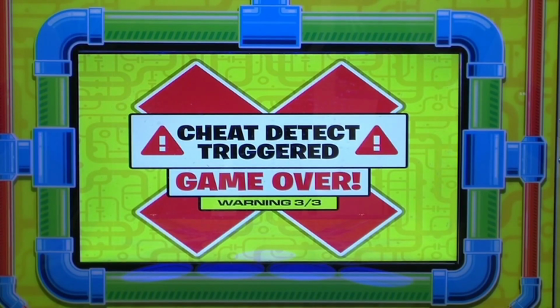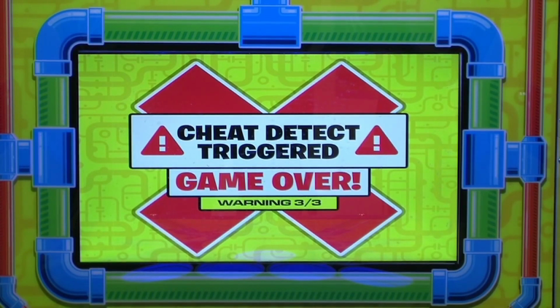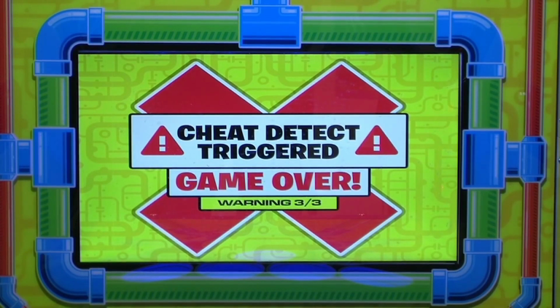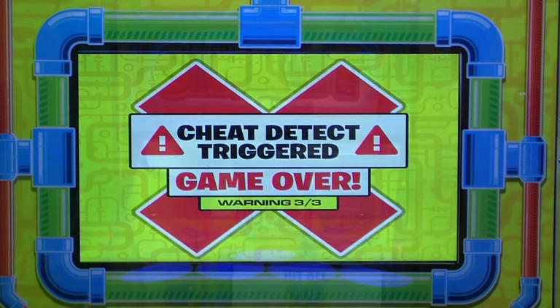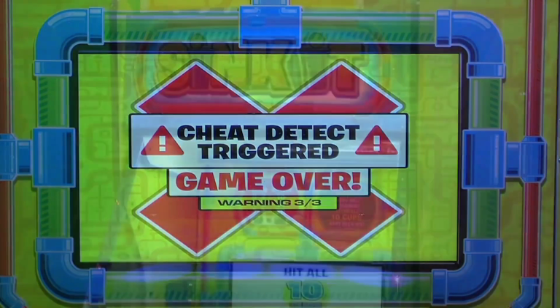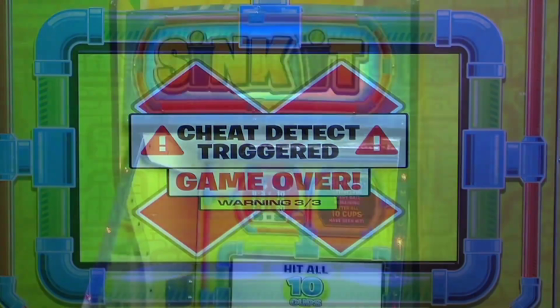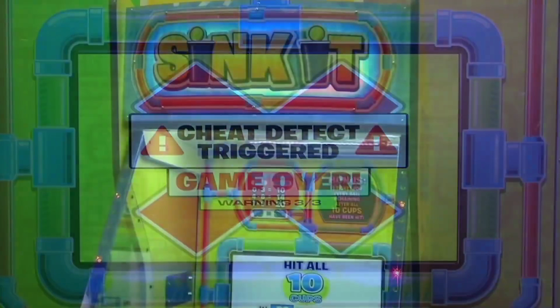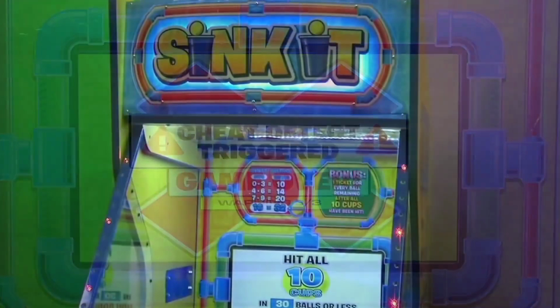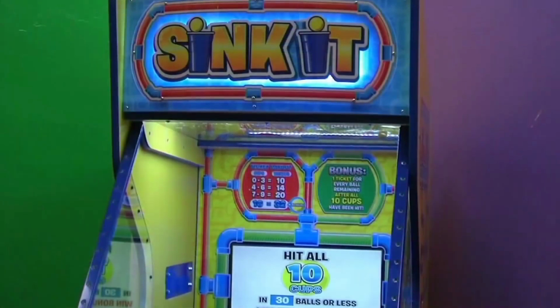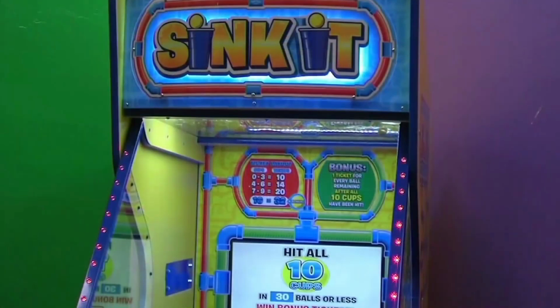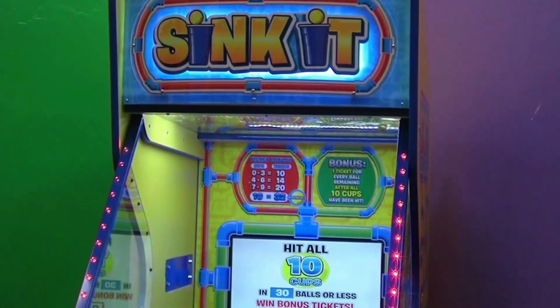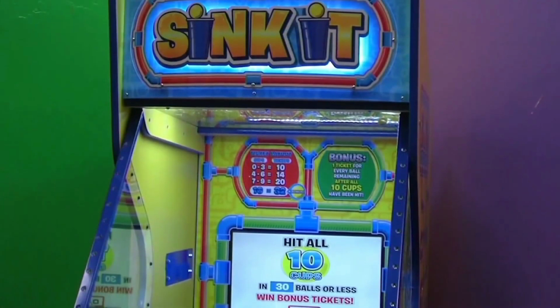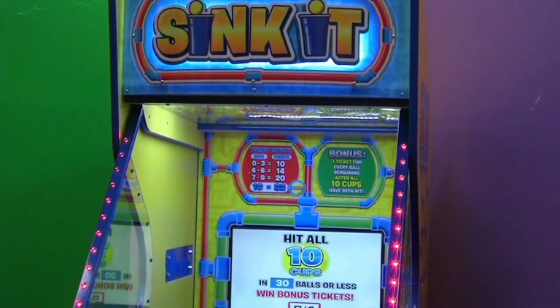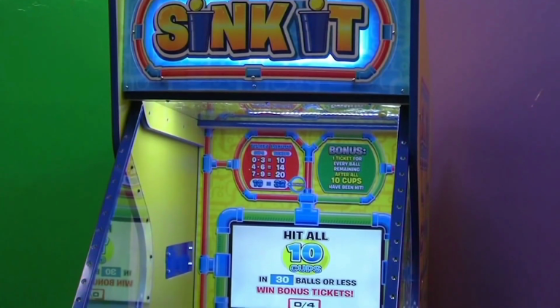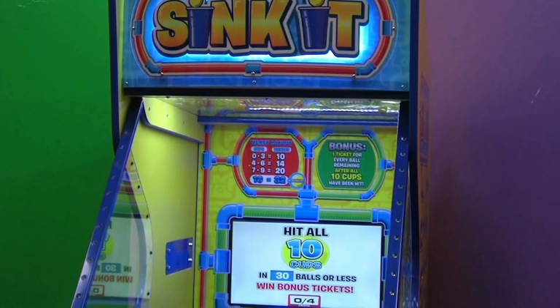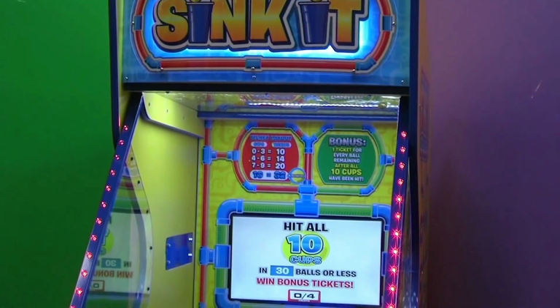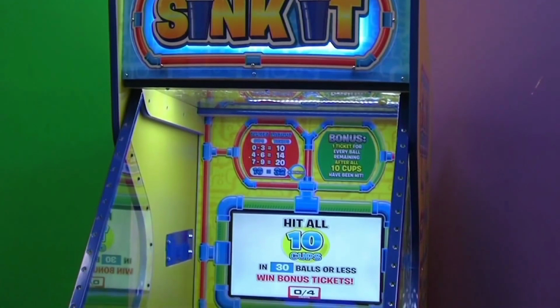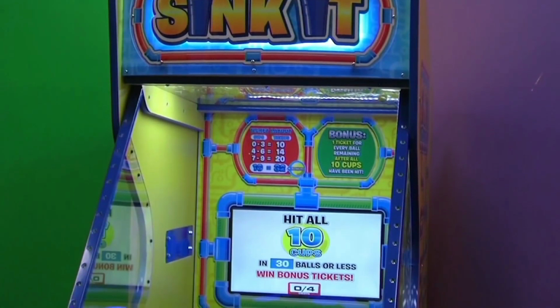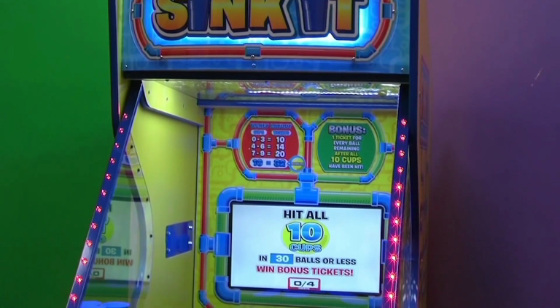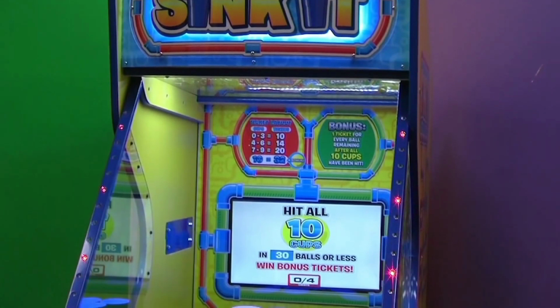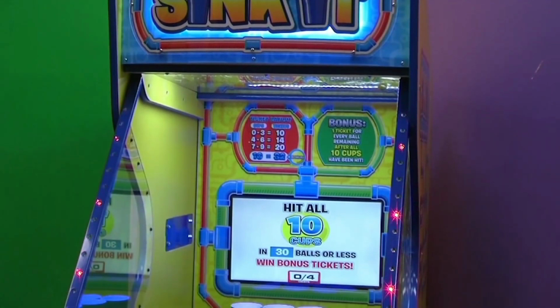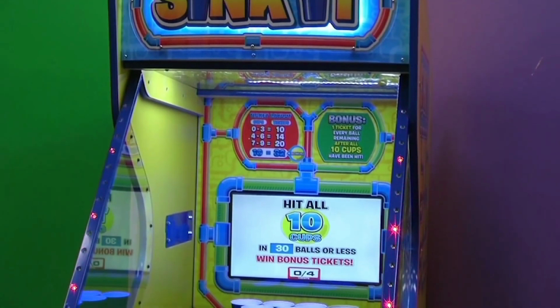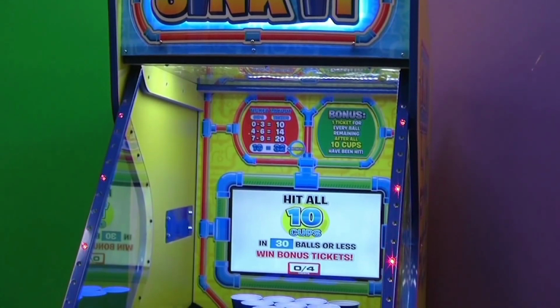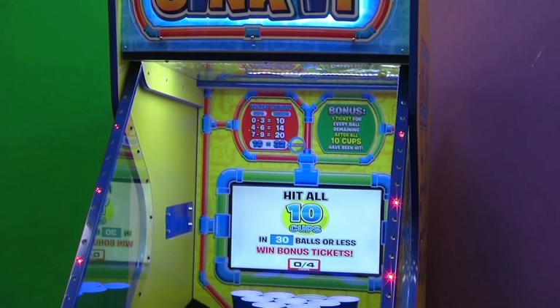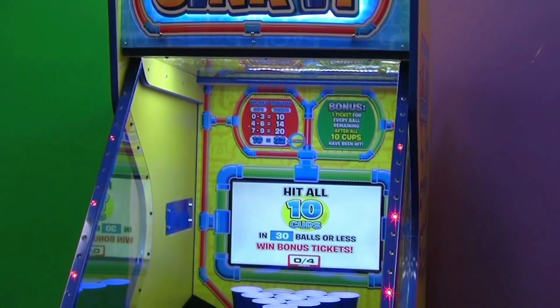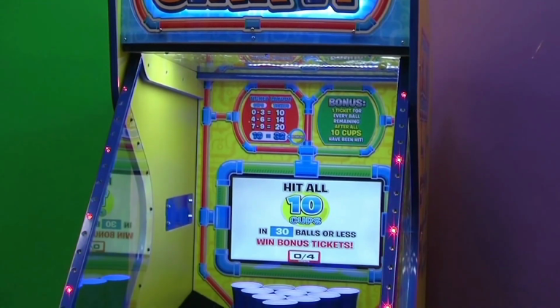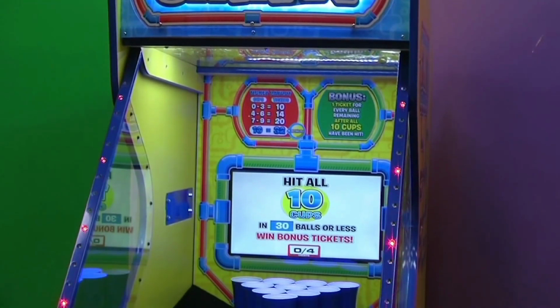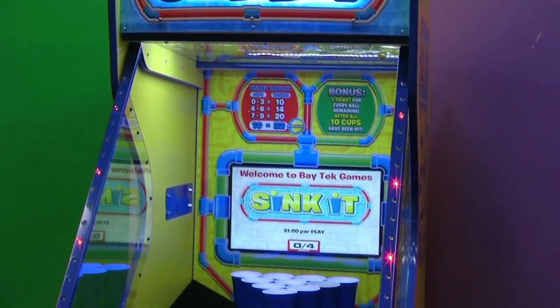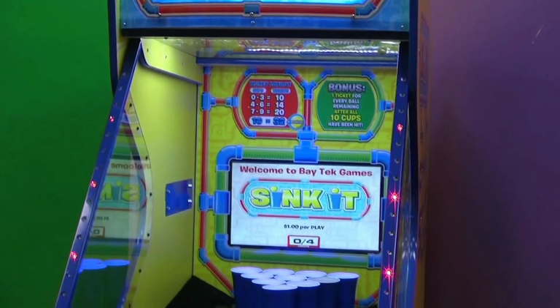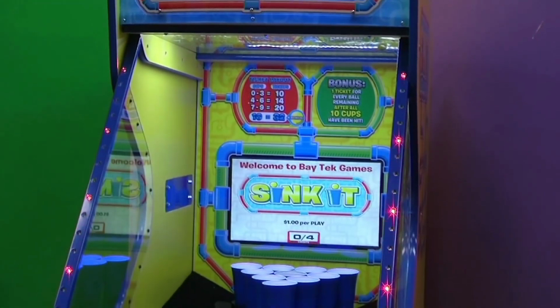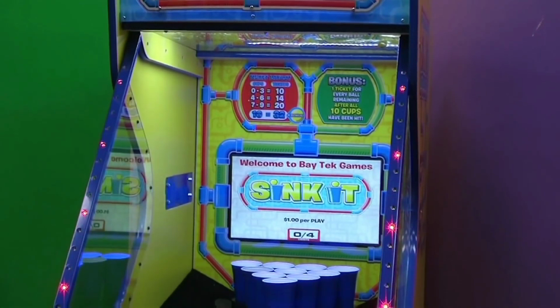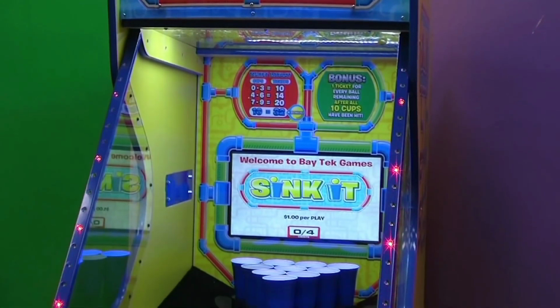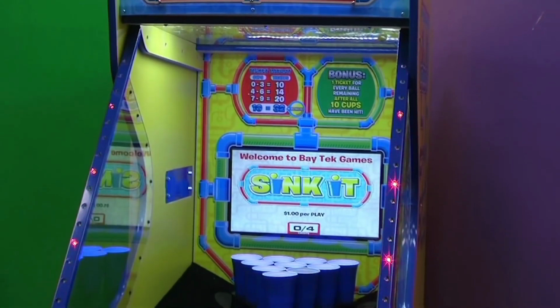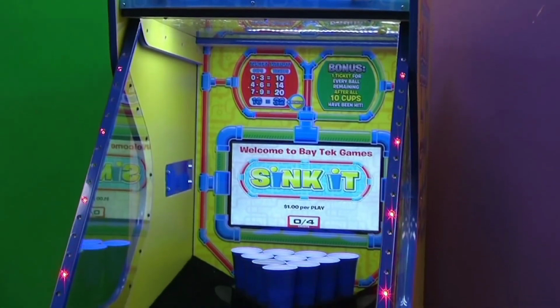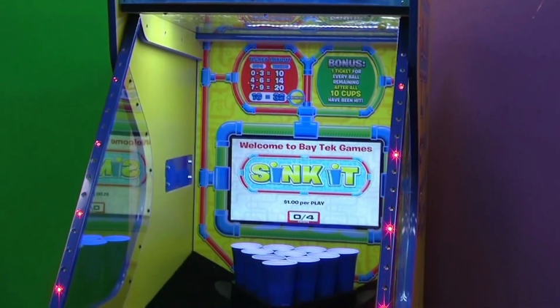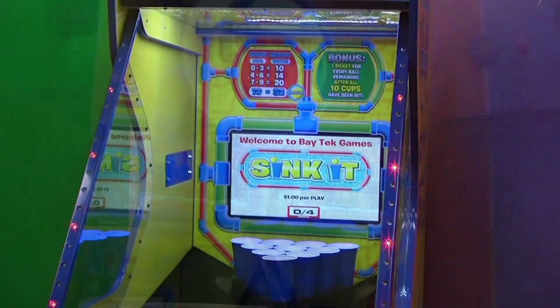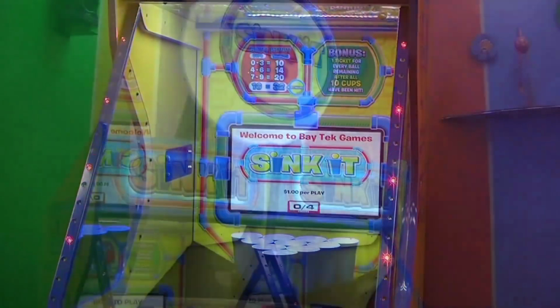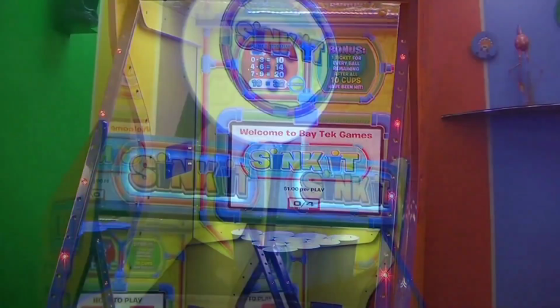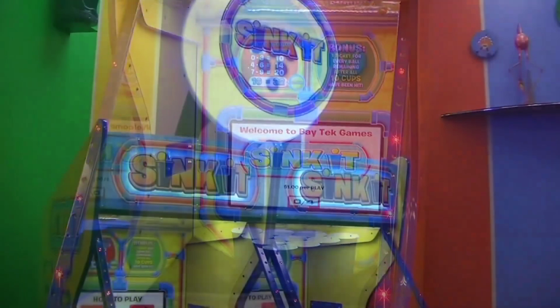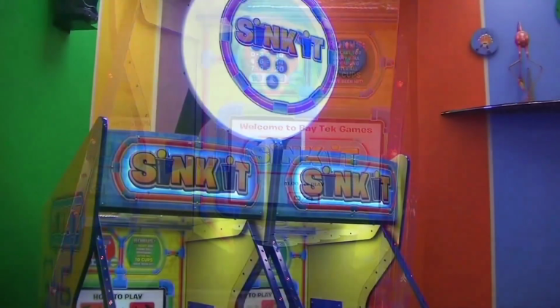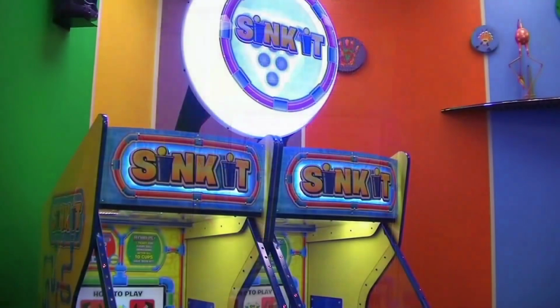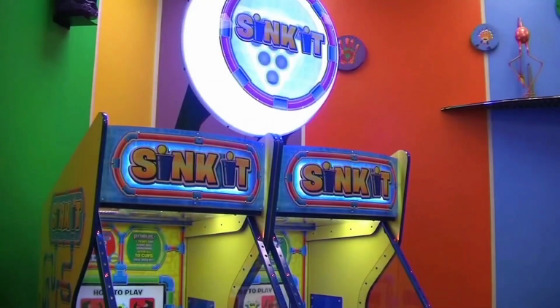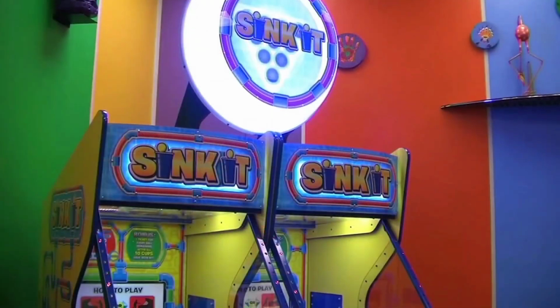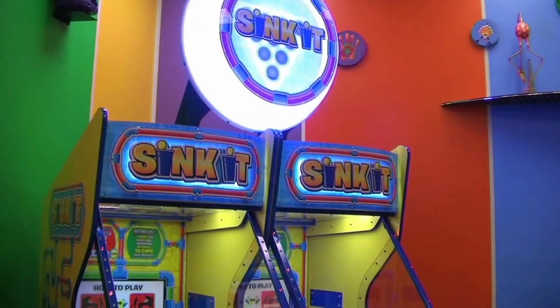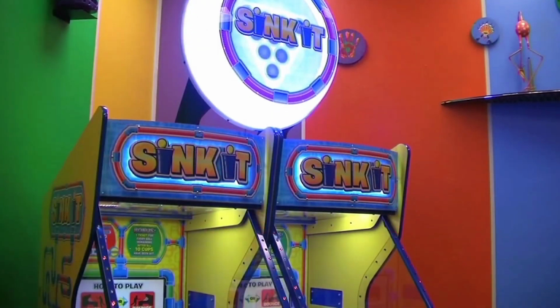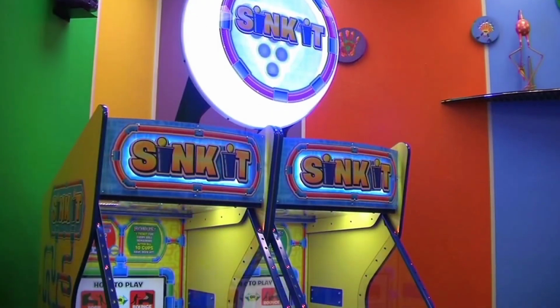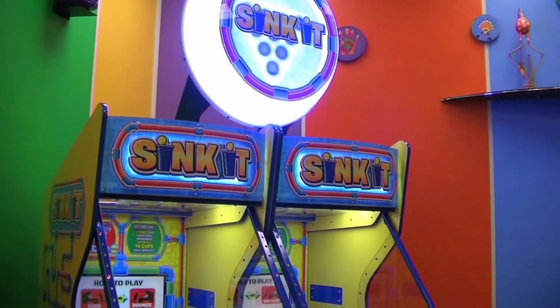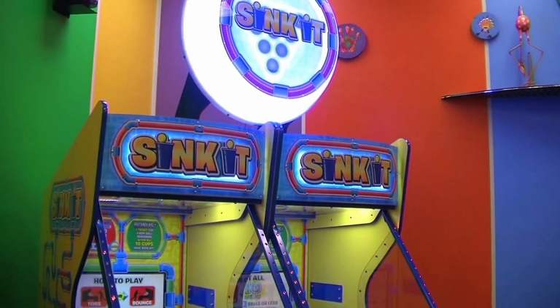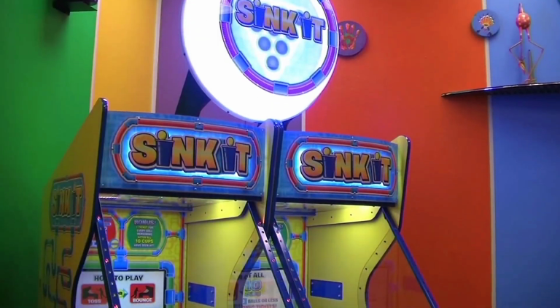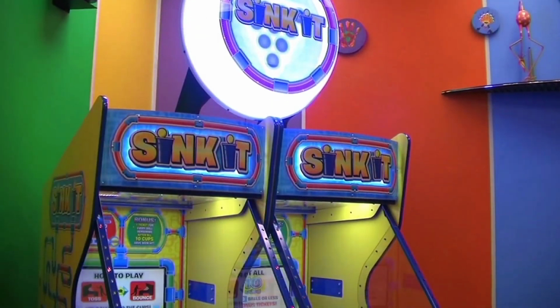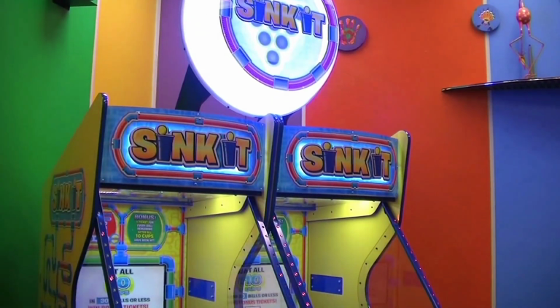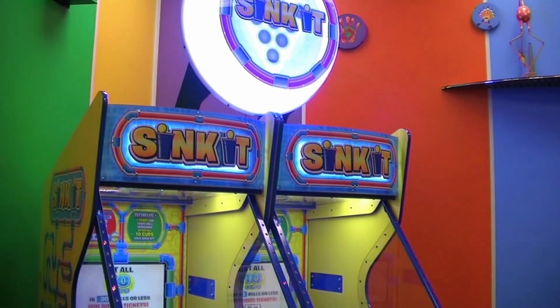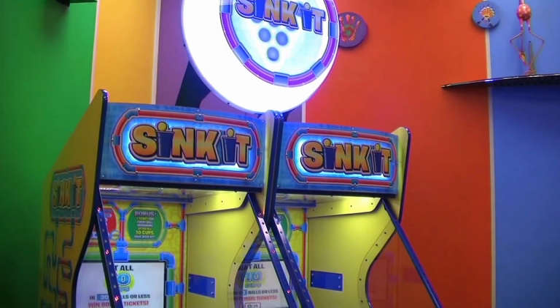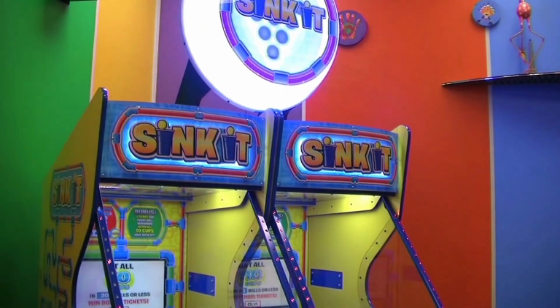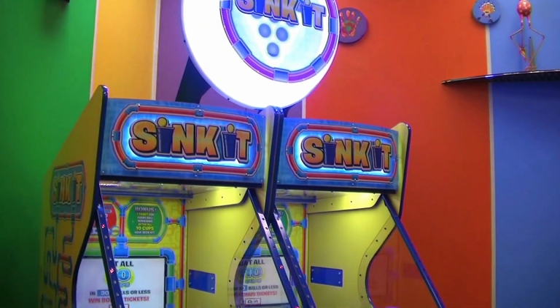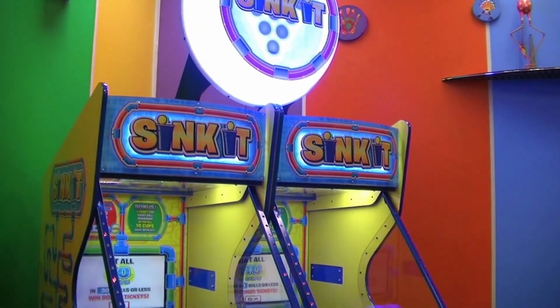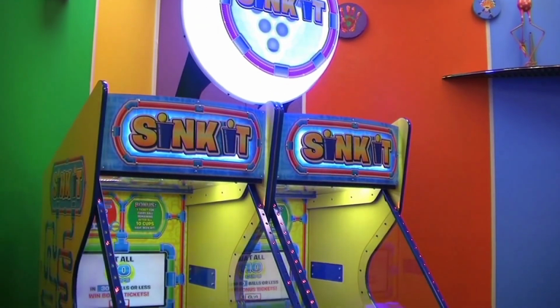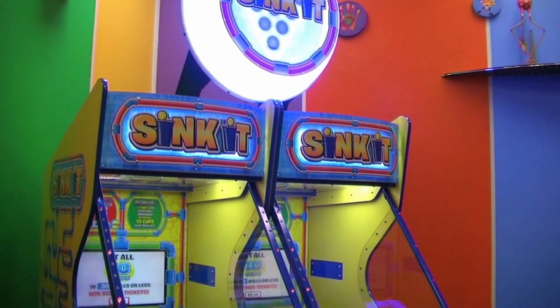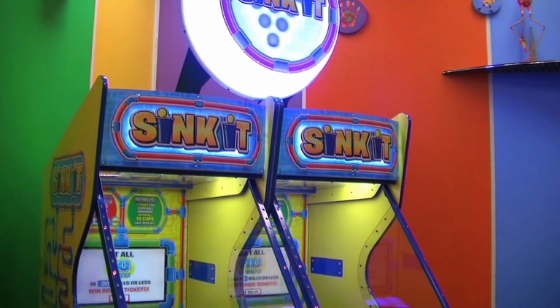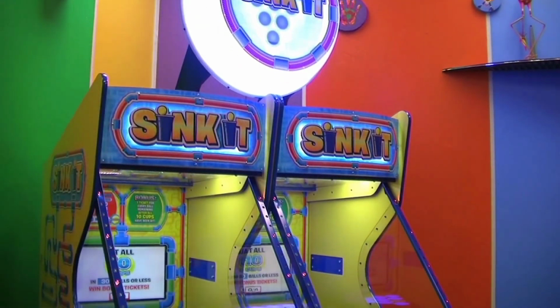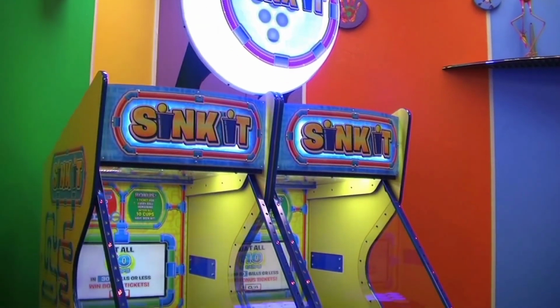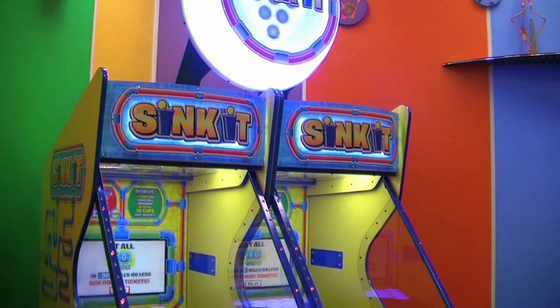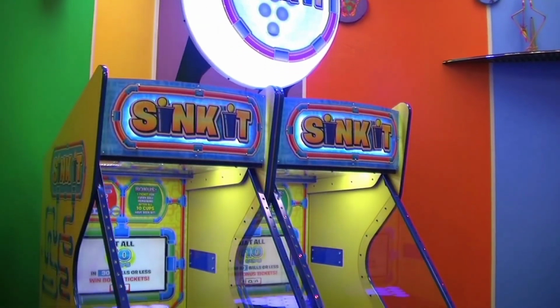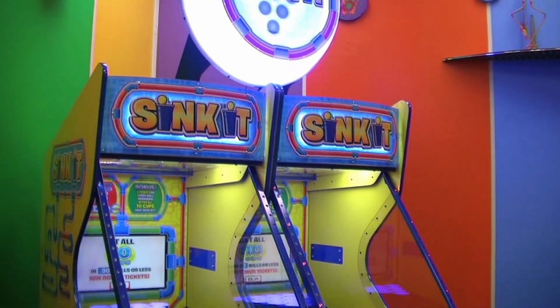Whether it's Sink-It or doubling the fun with the linked version Sink-It Shootout, test your skills and check it out today.